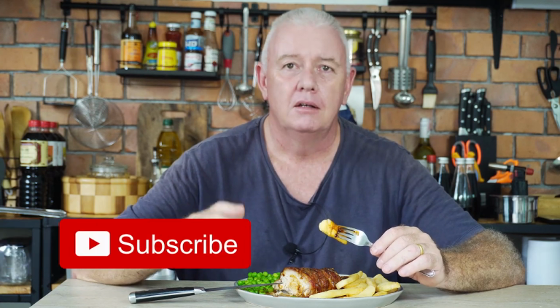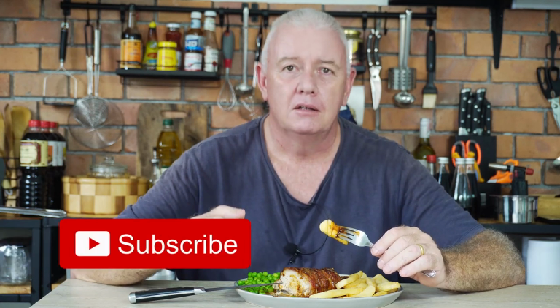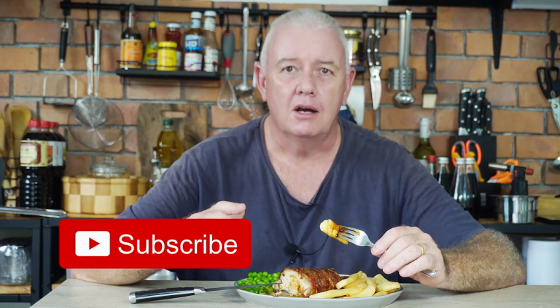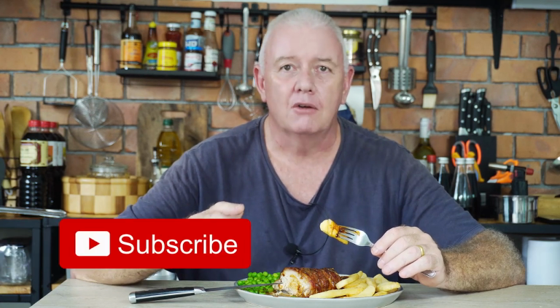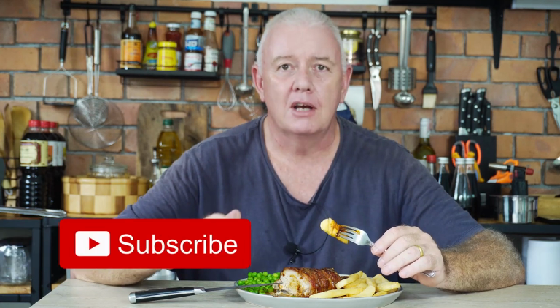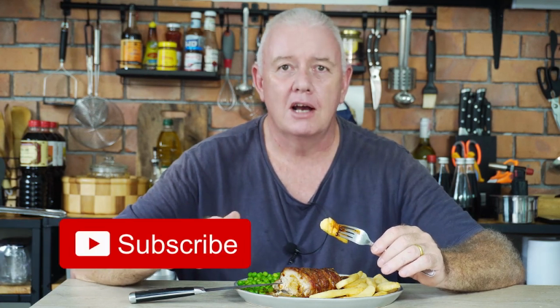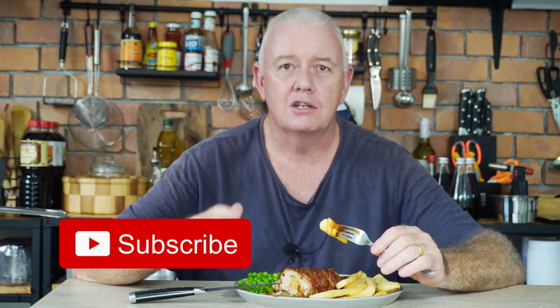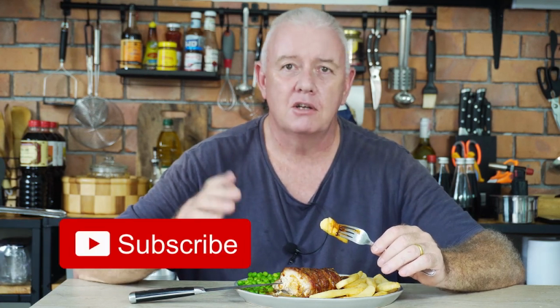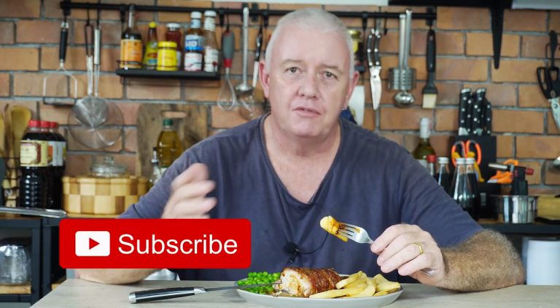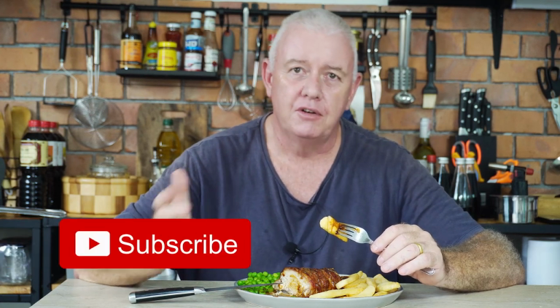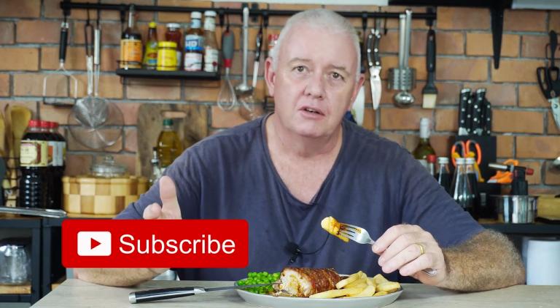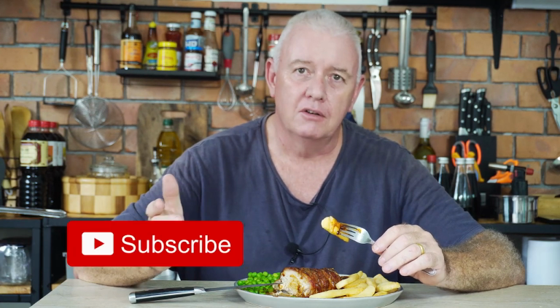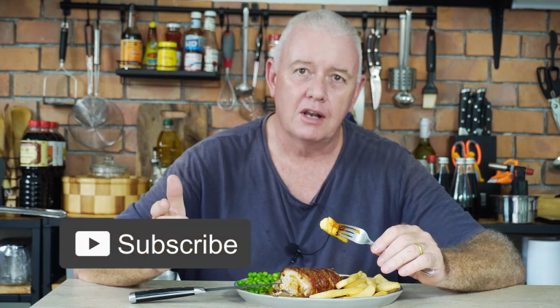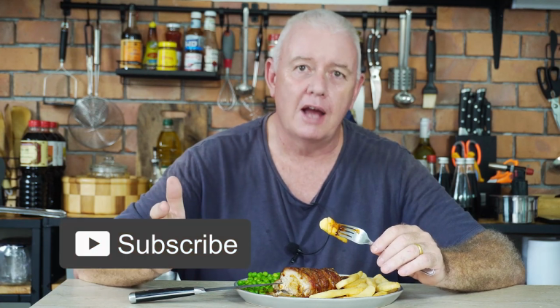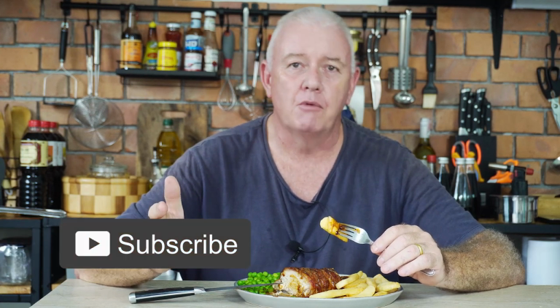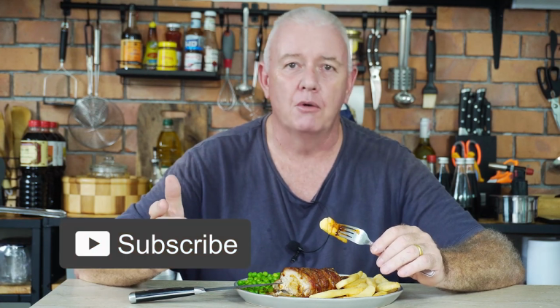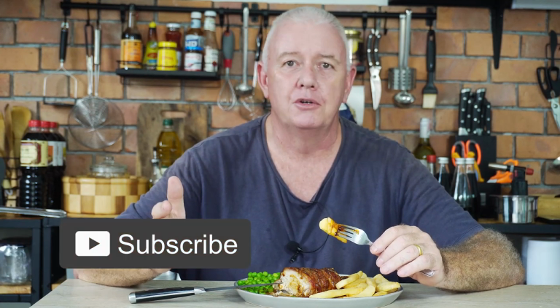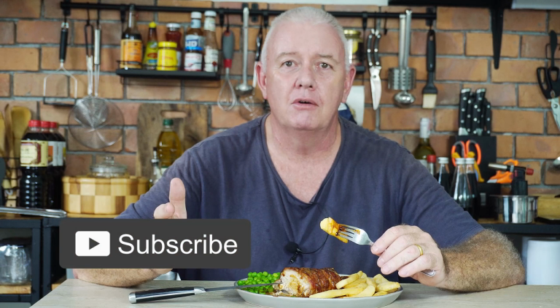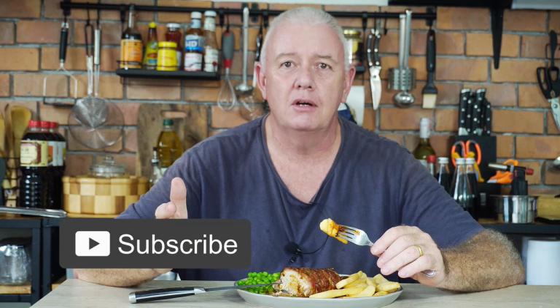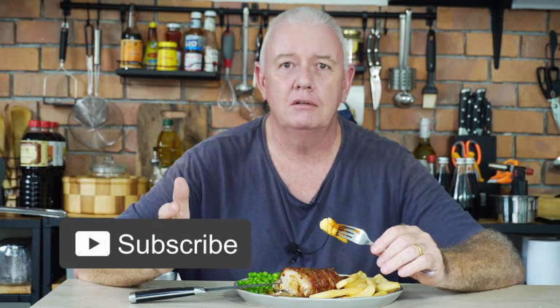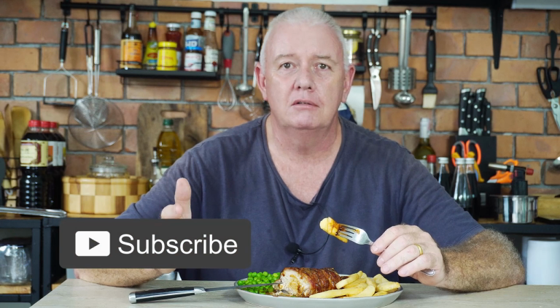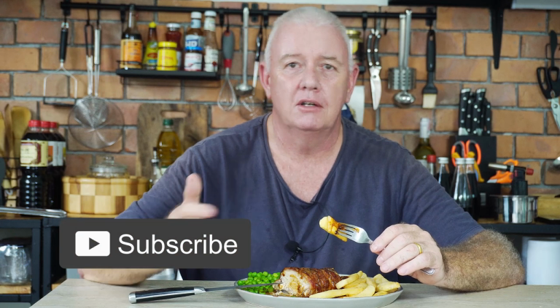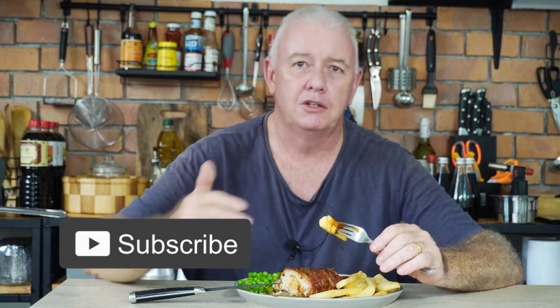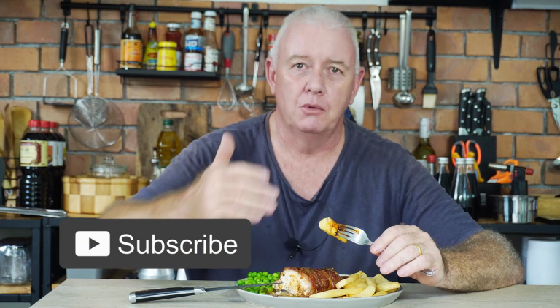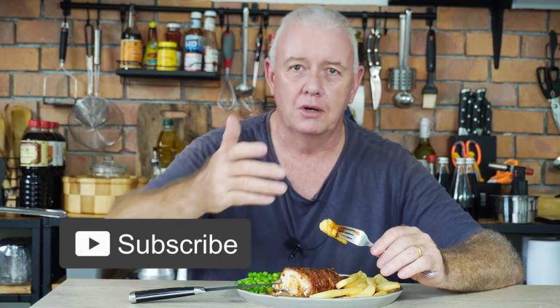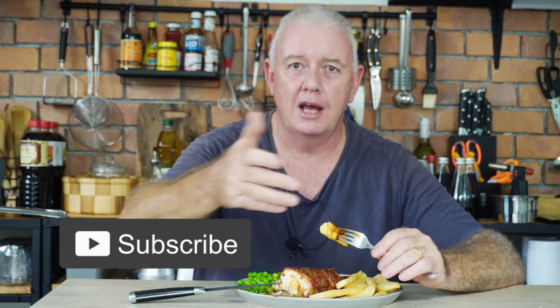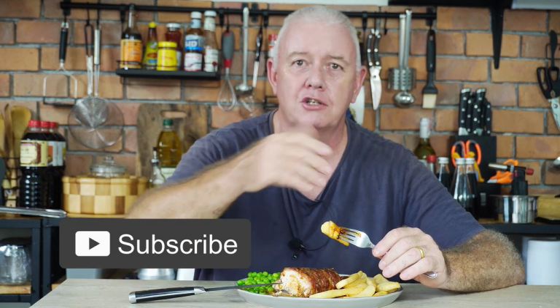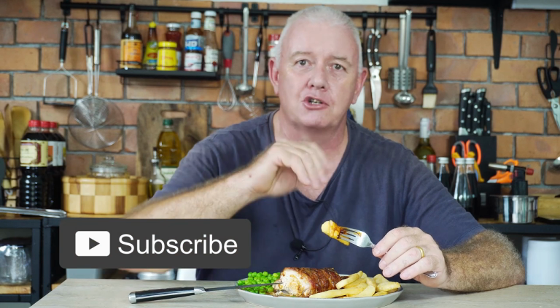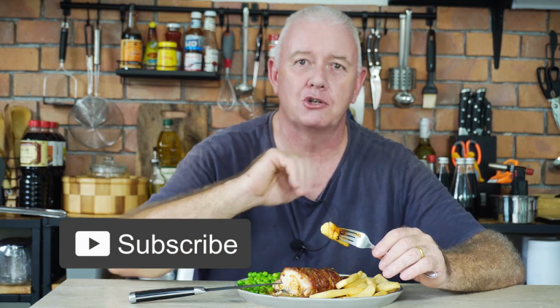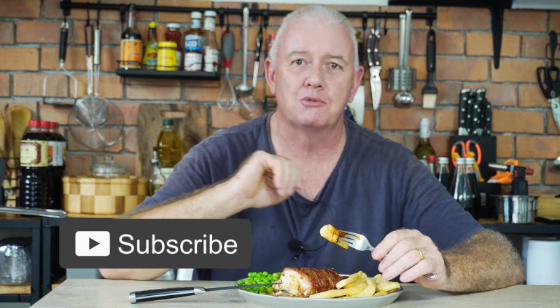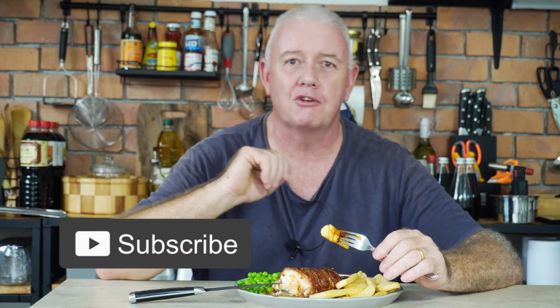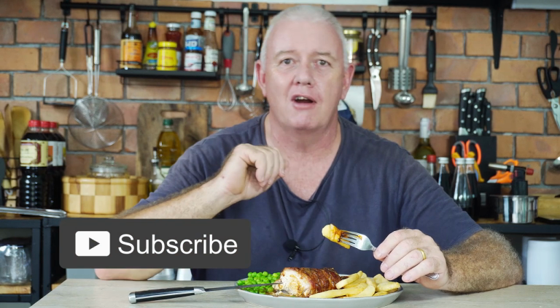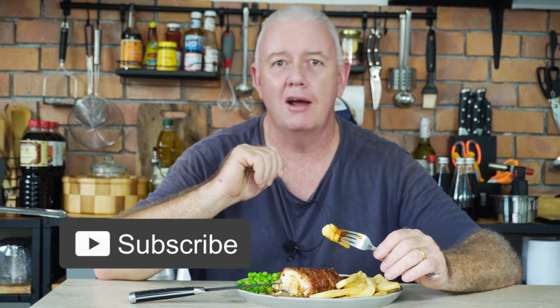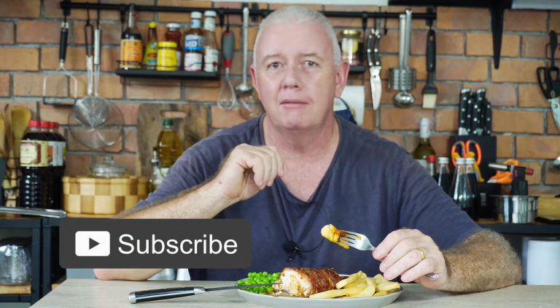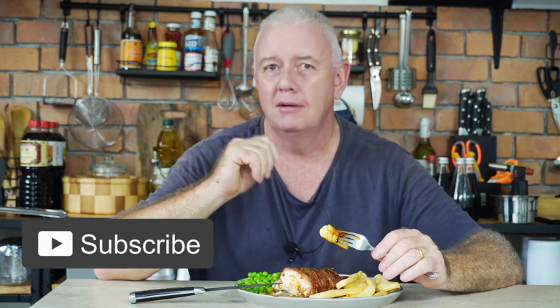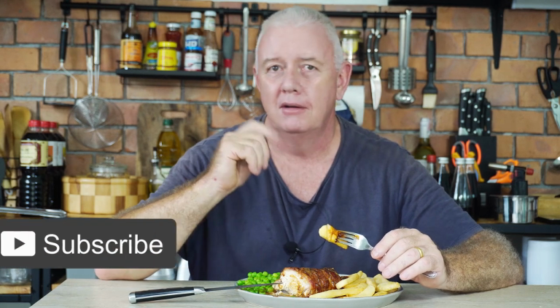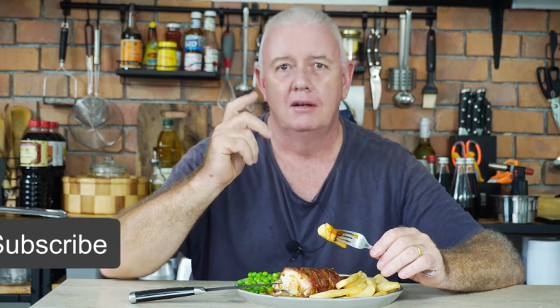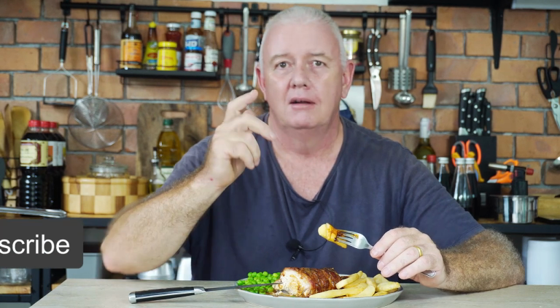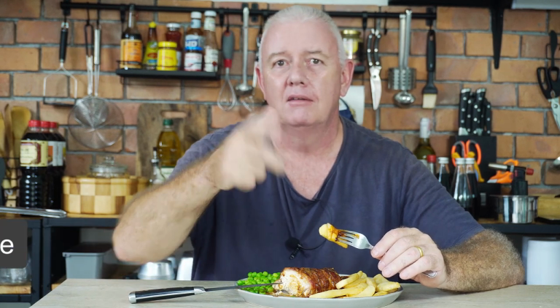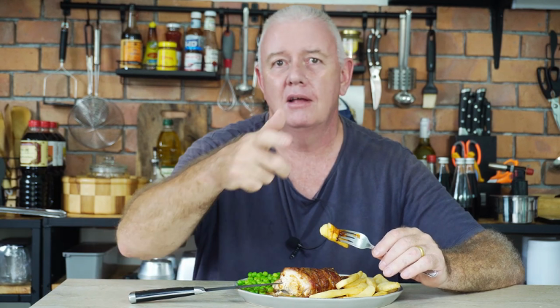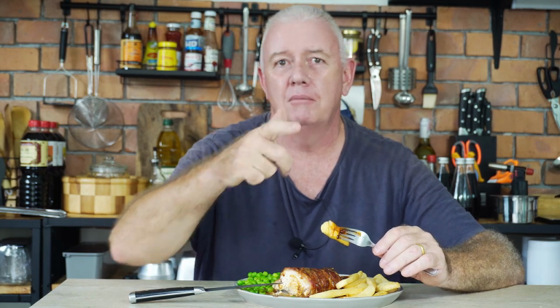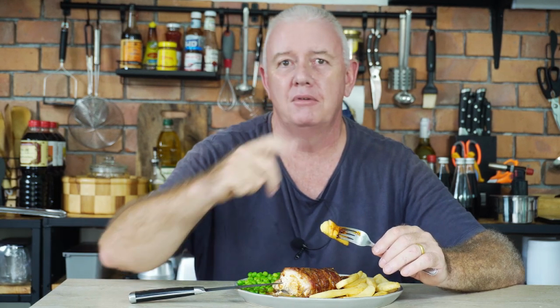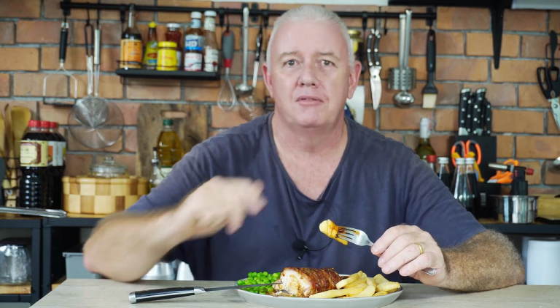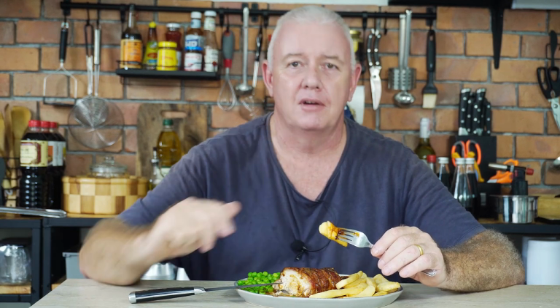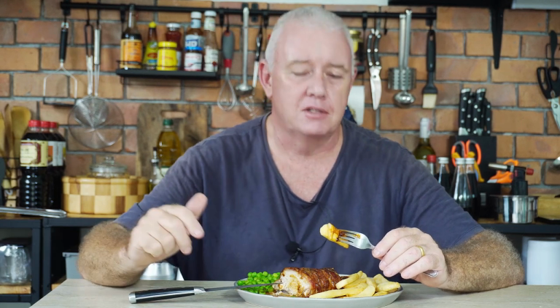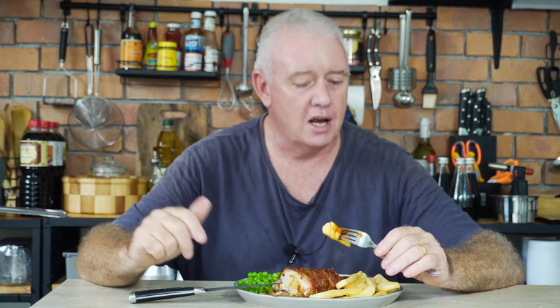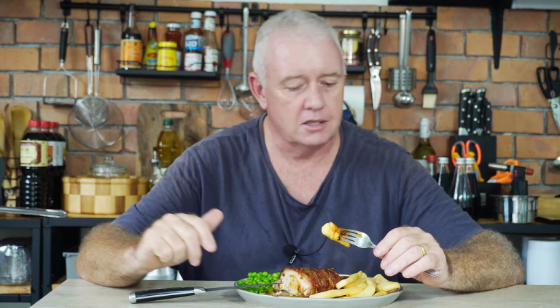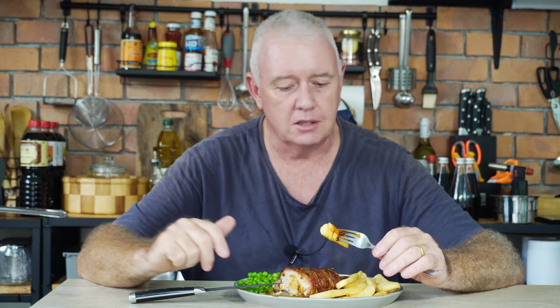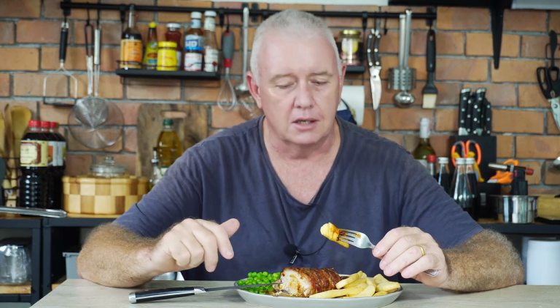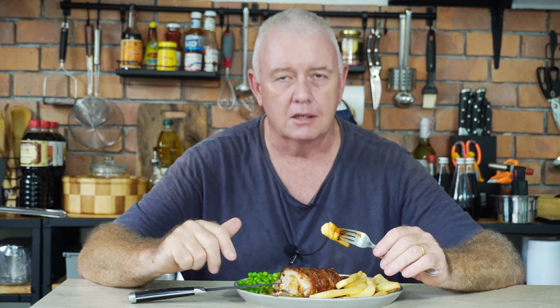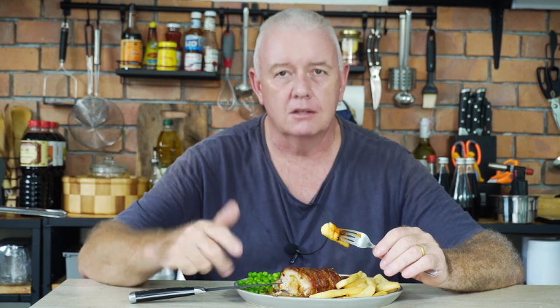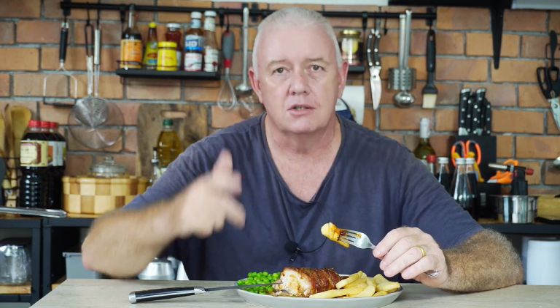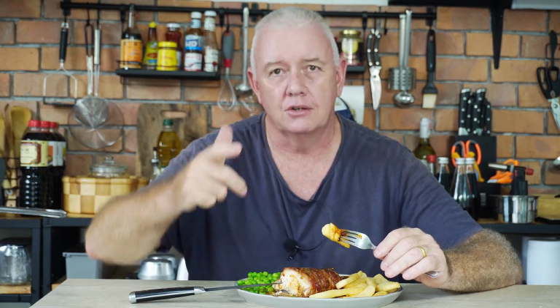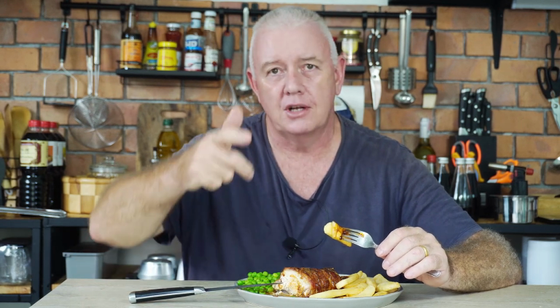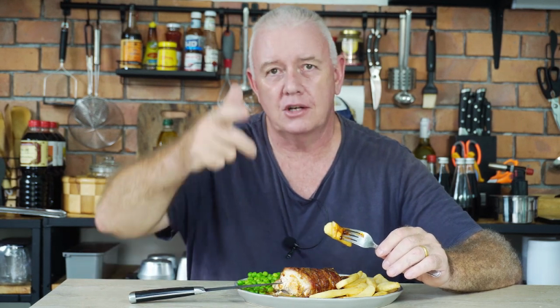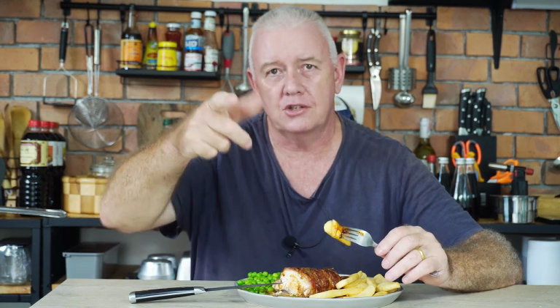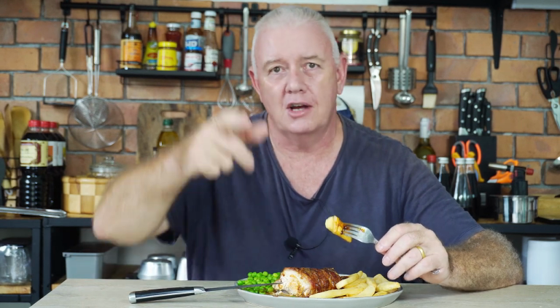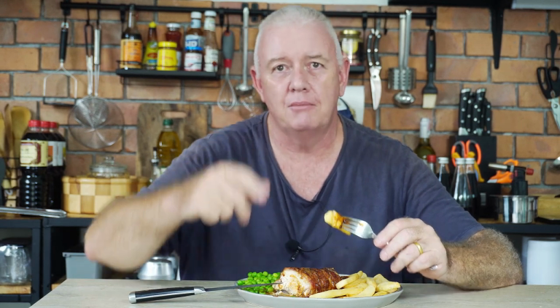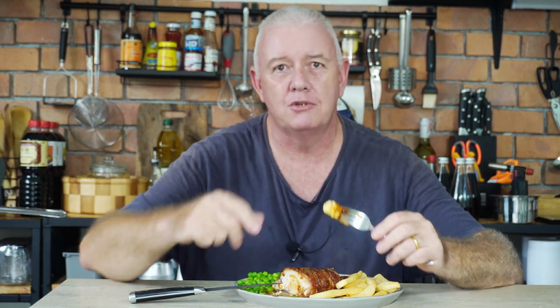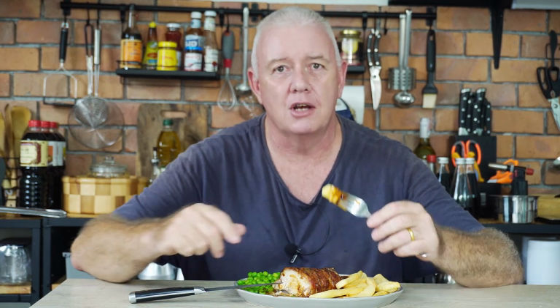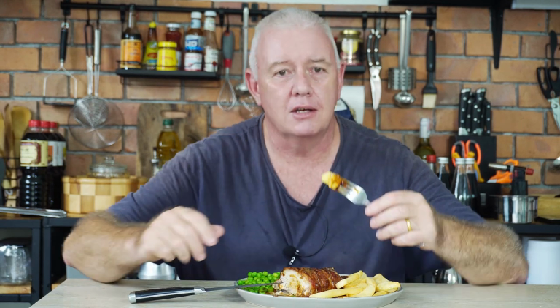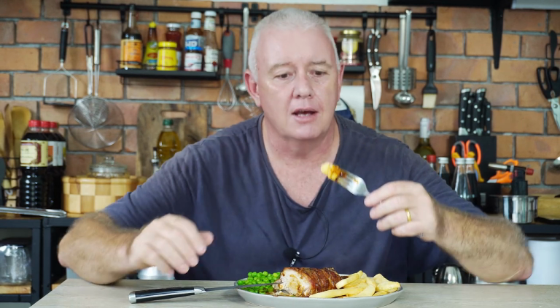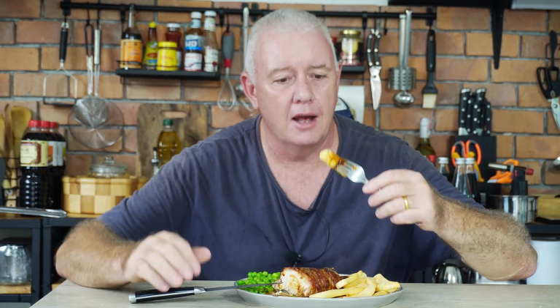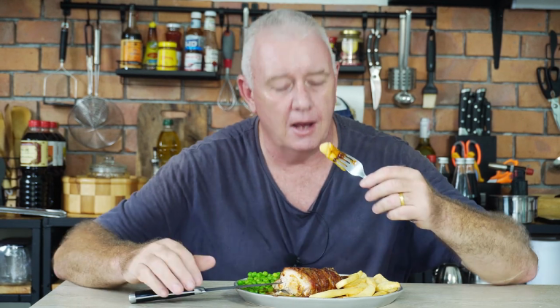Now guys, if you like what we're doing and you would like to subscribe, that'd be fantastic. Till next time, take care.